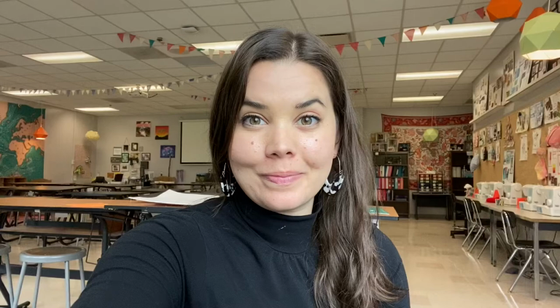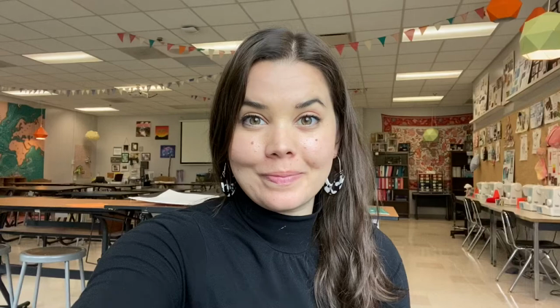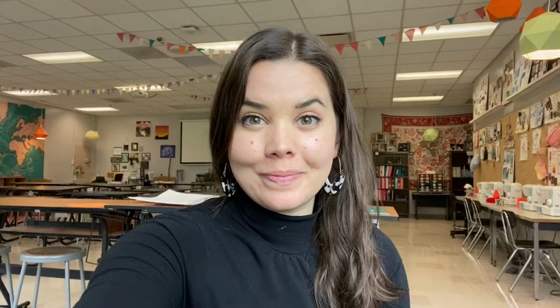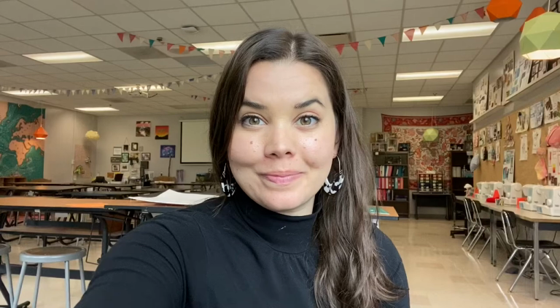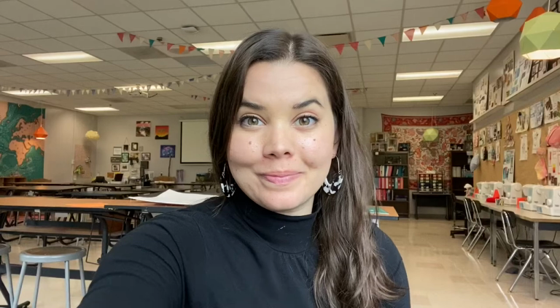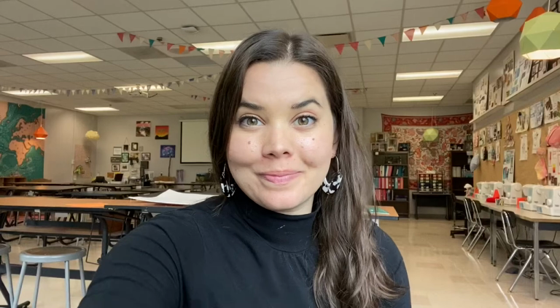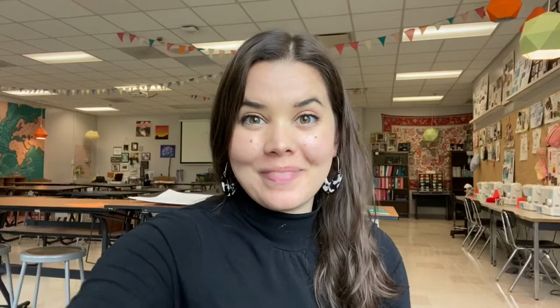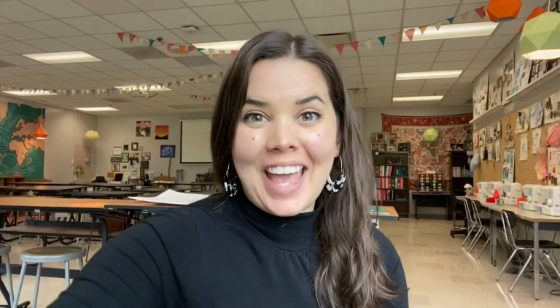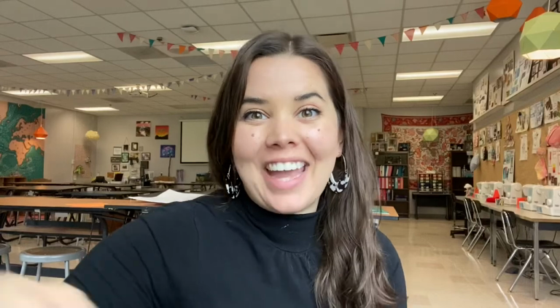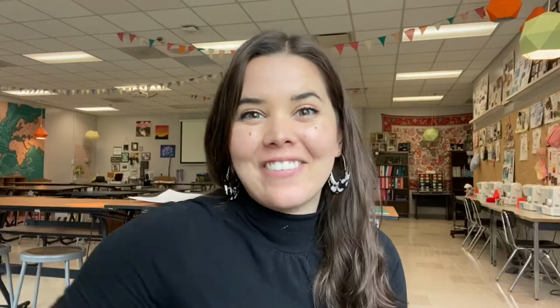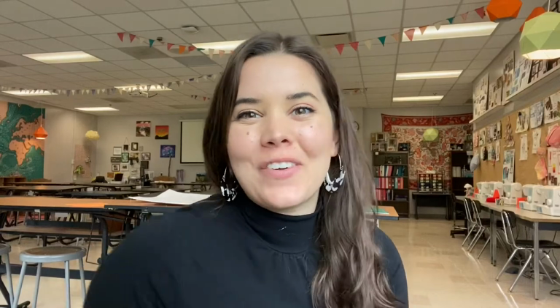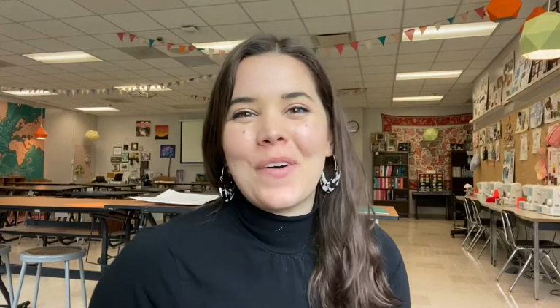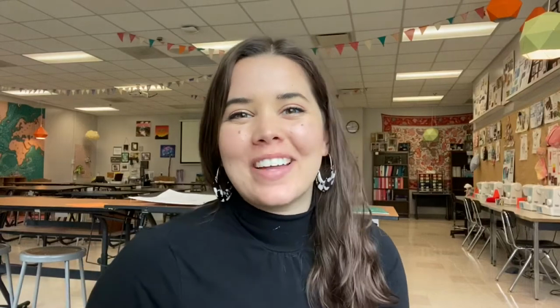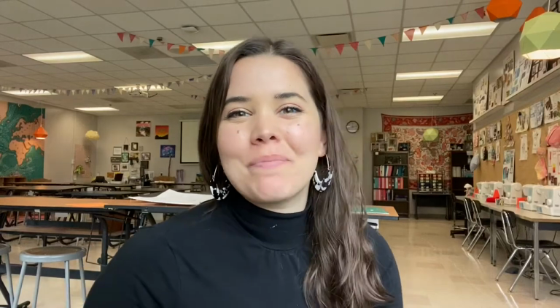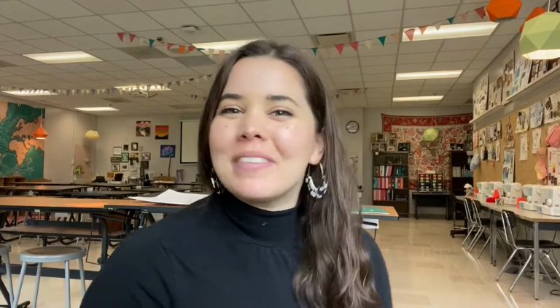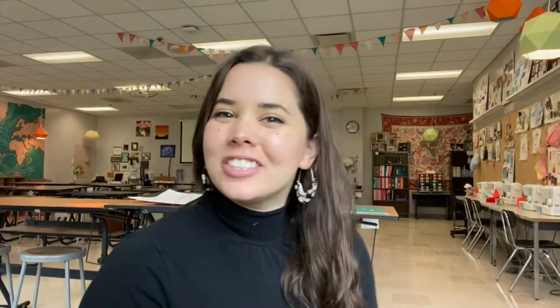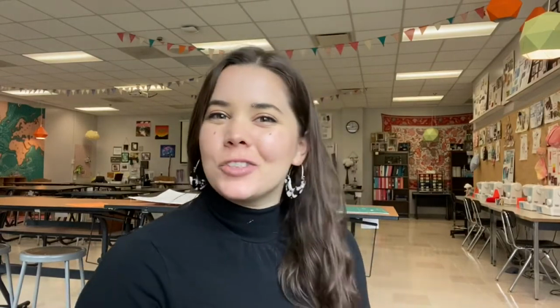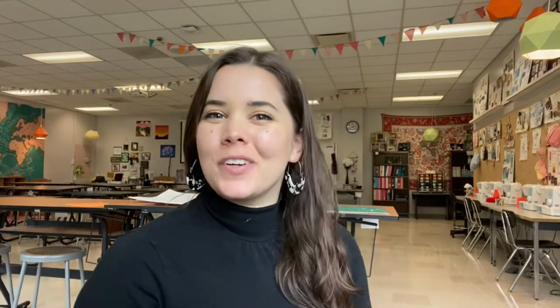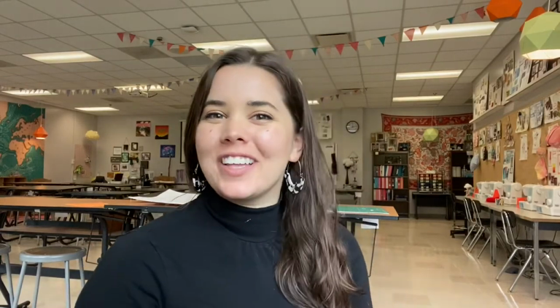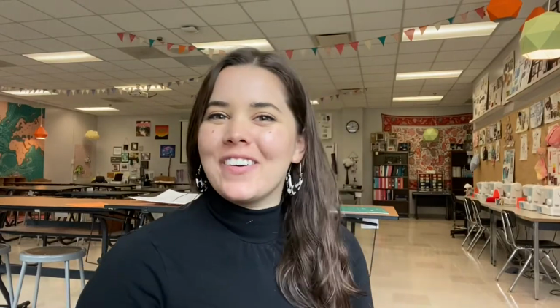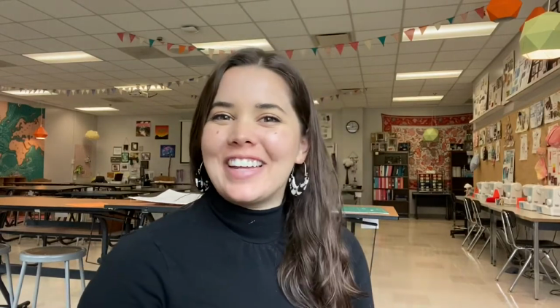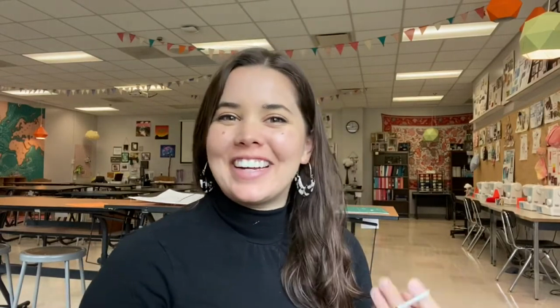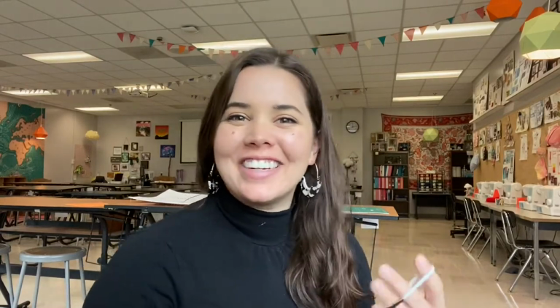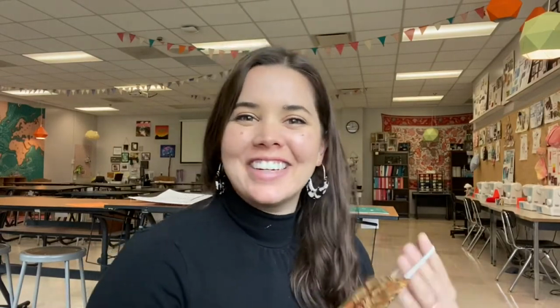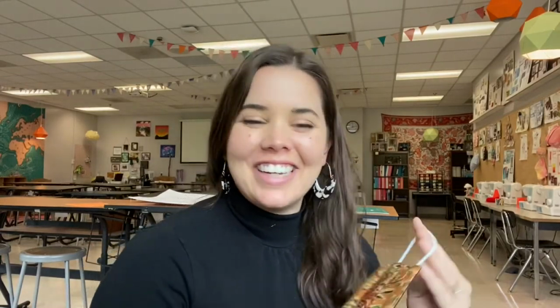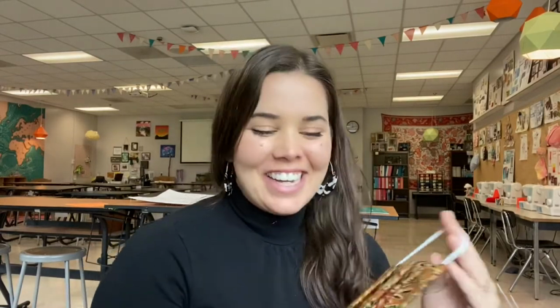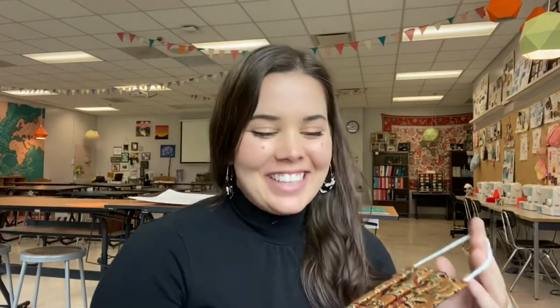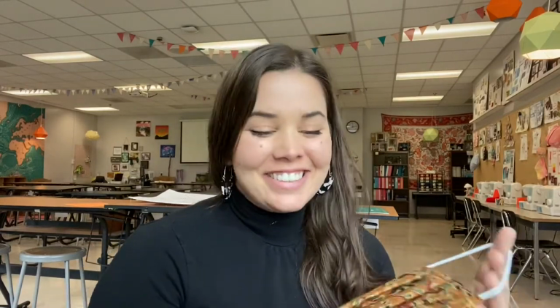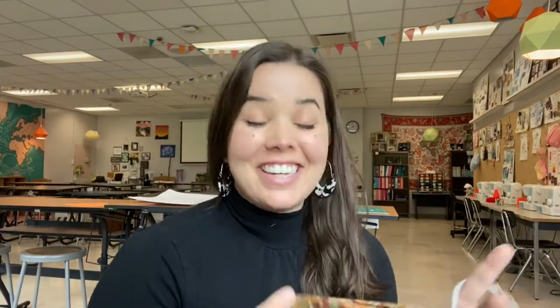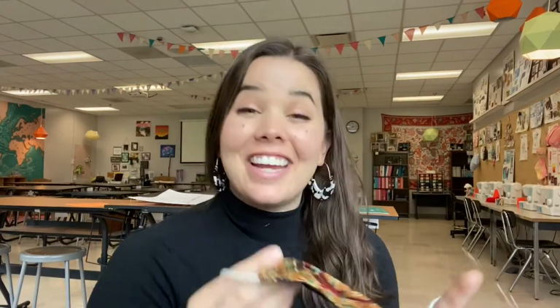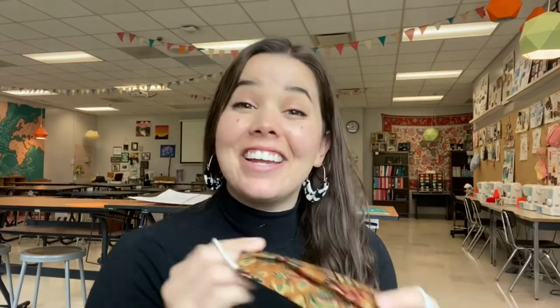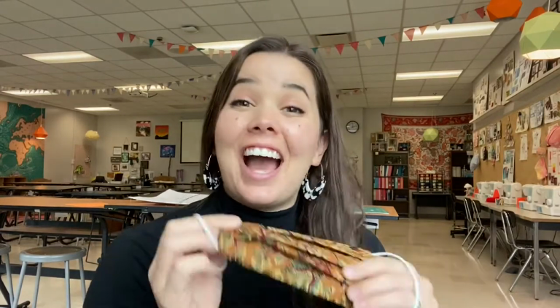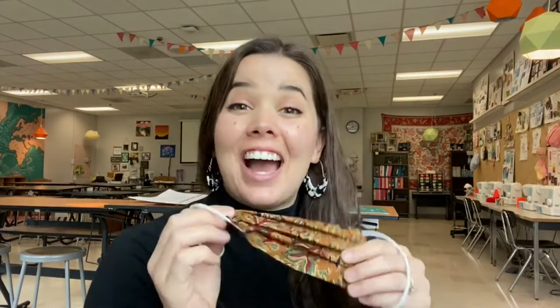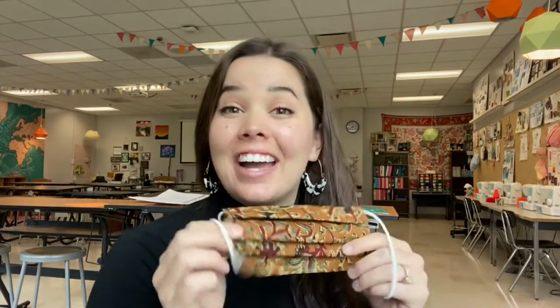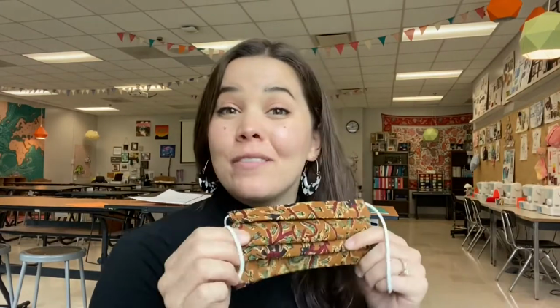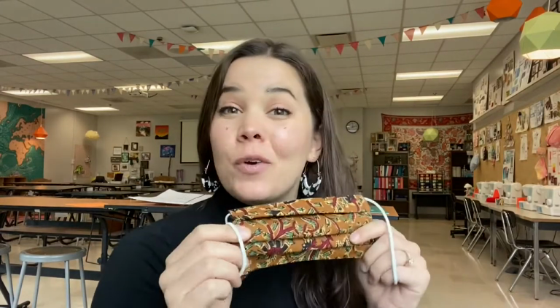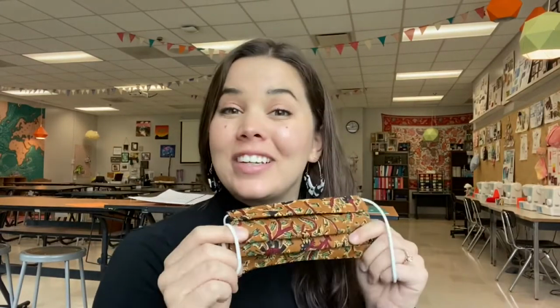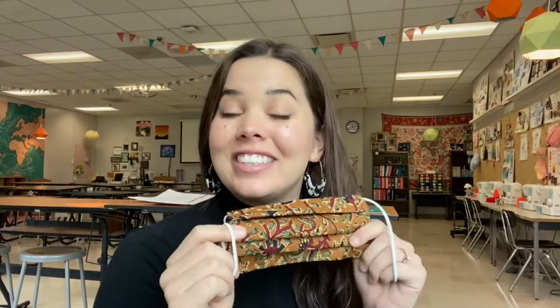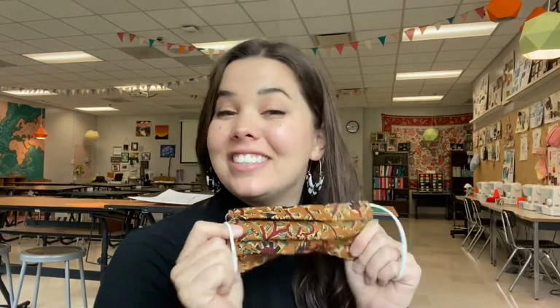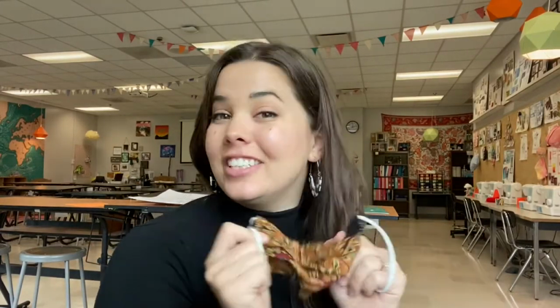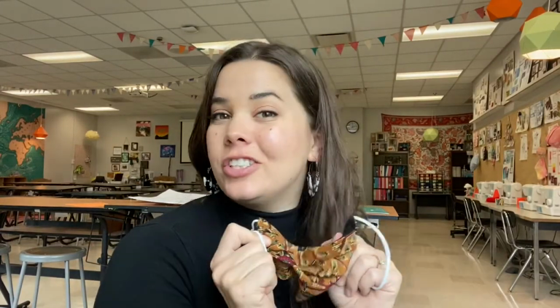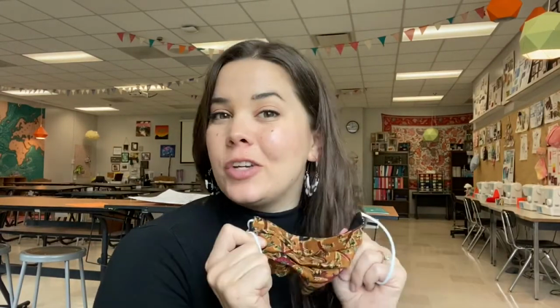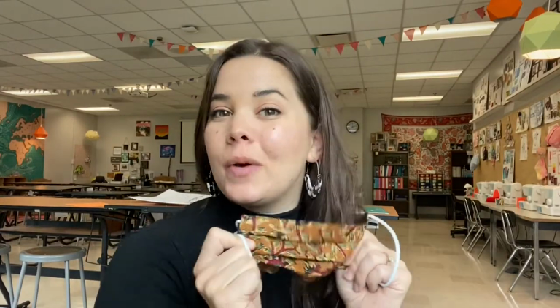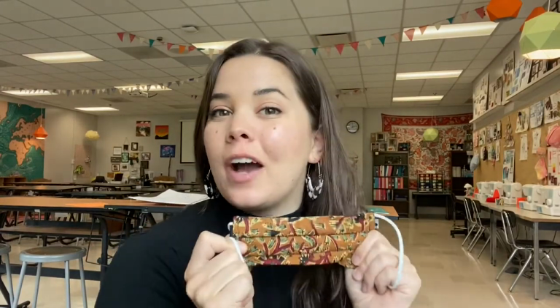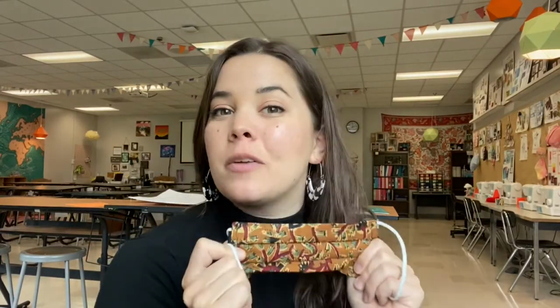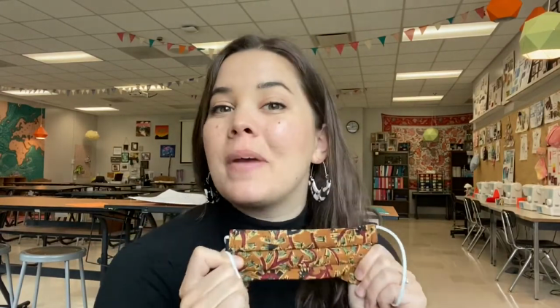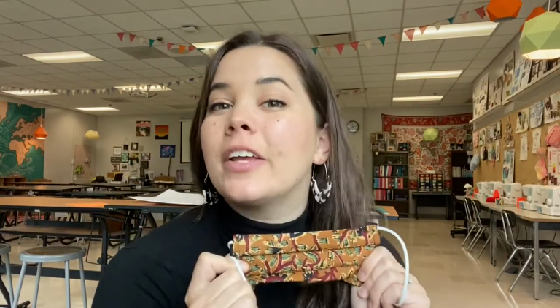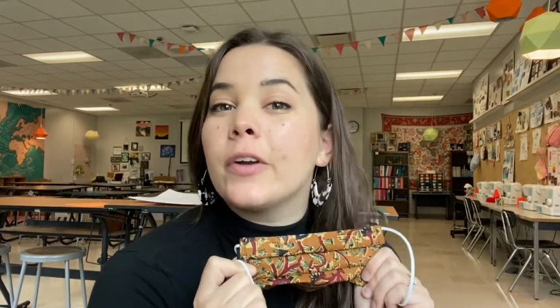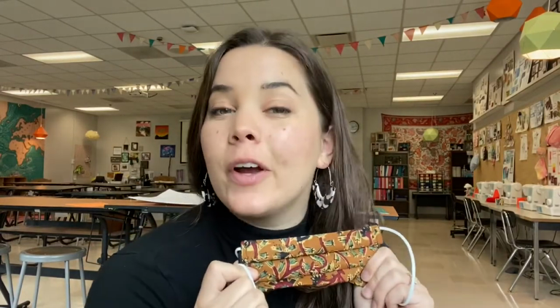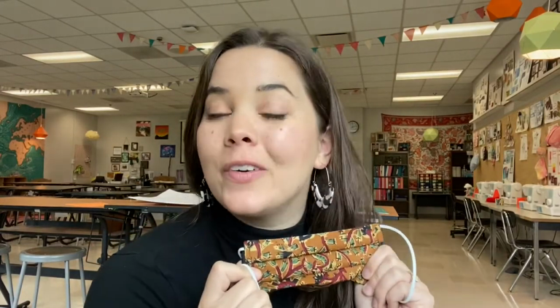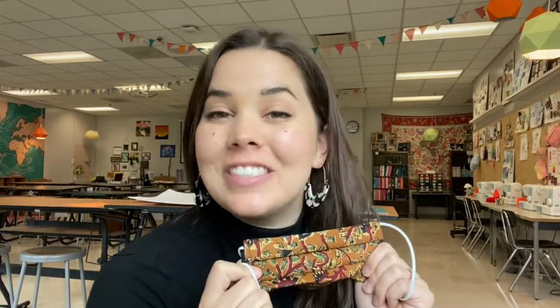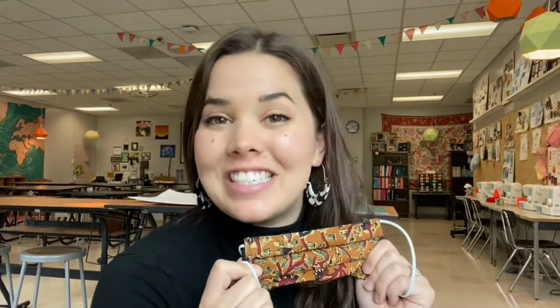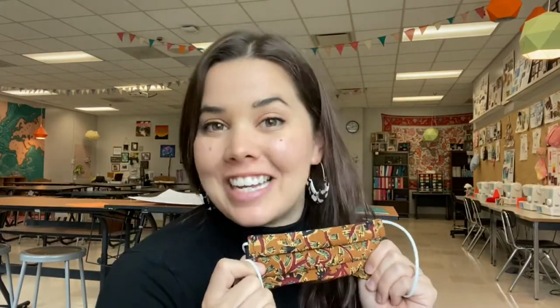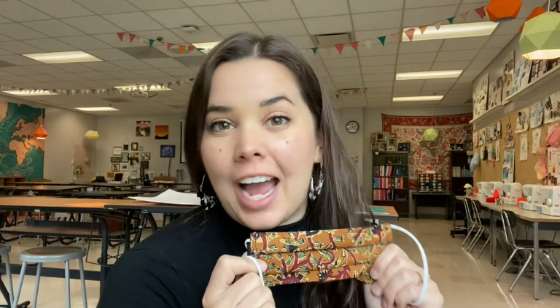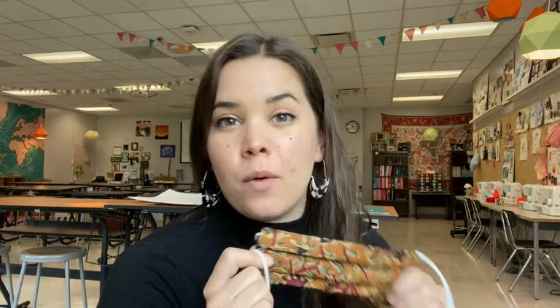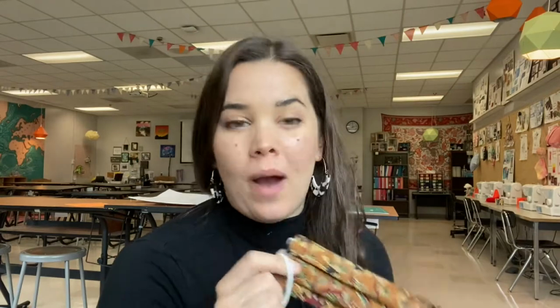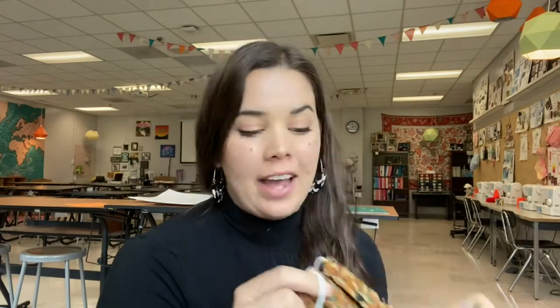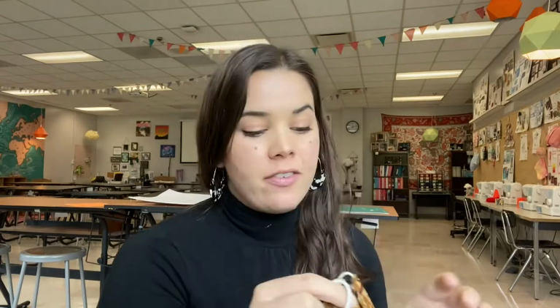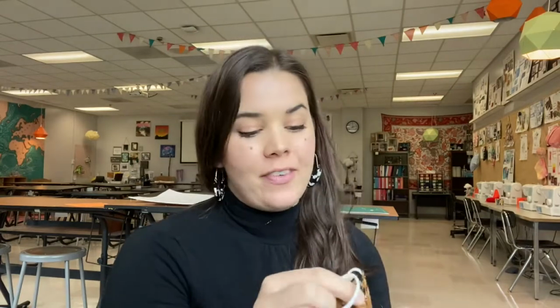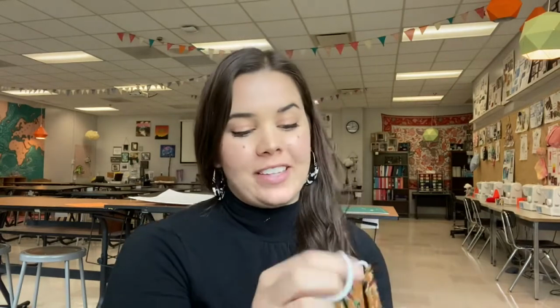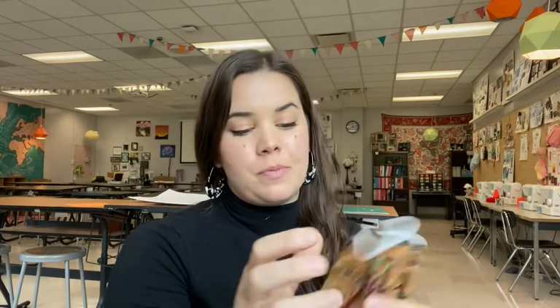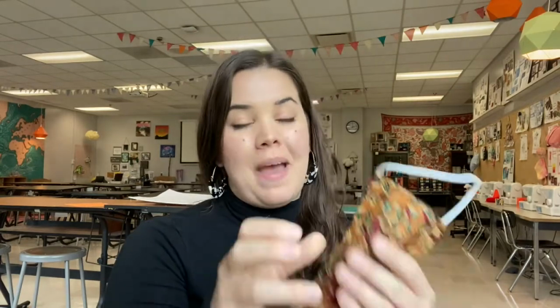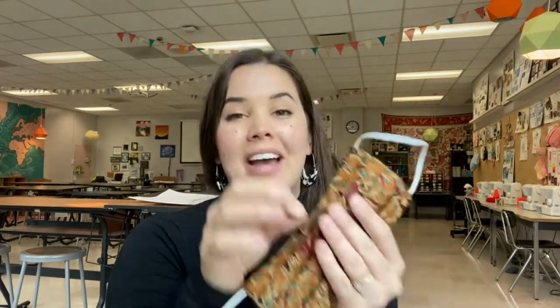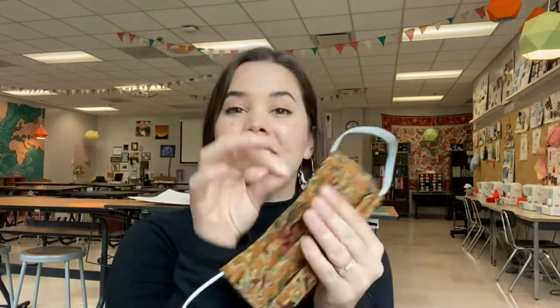Hey everyone, Ms. Trillo here. Today I'm going to teach you how to make your own DIY face mask.